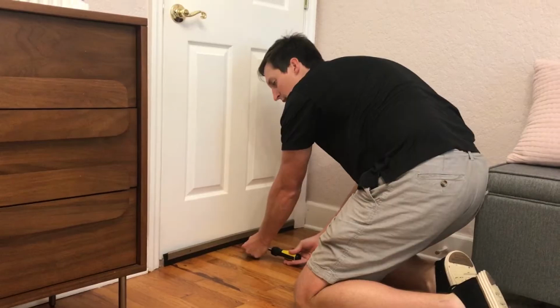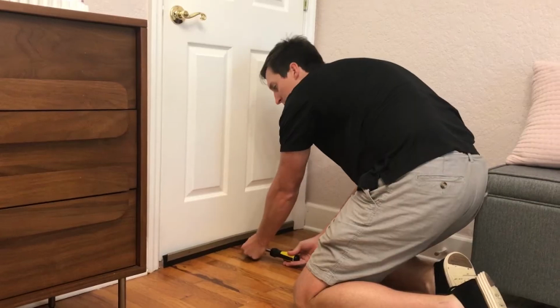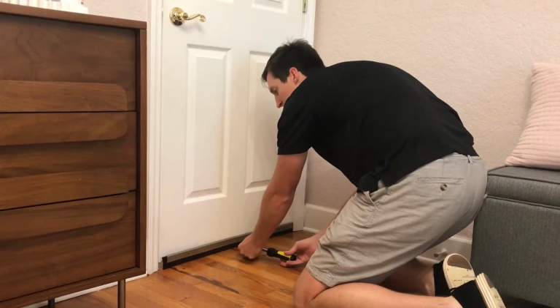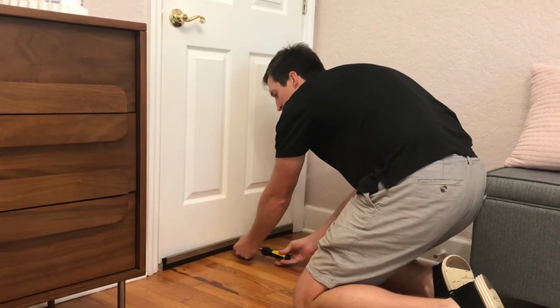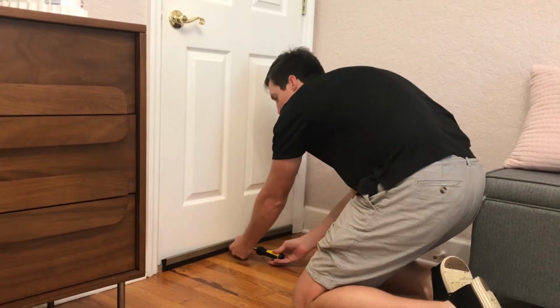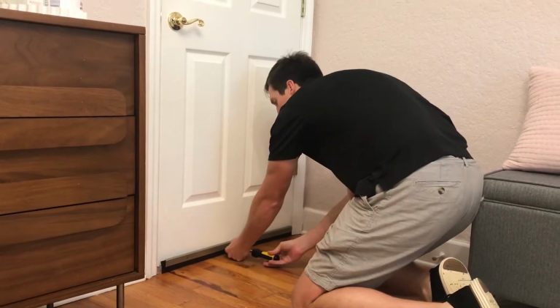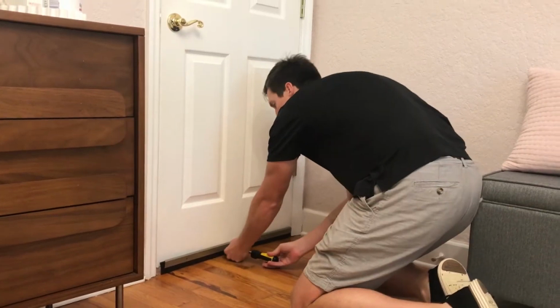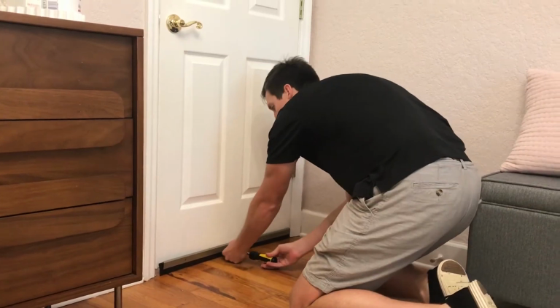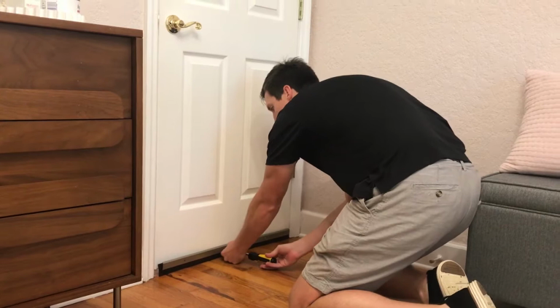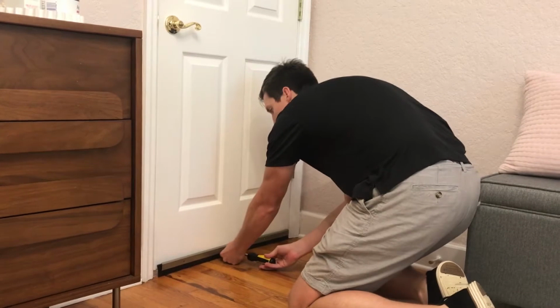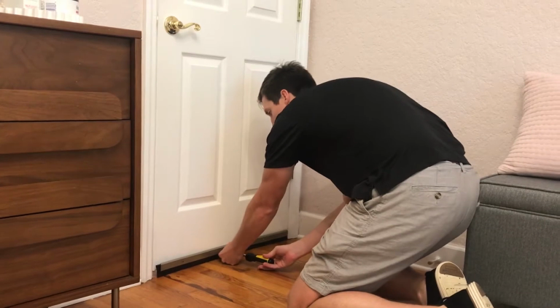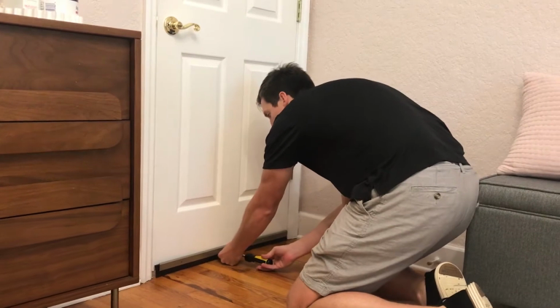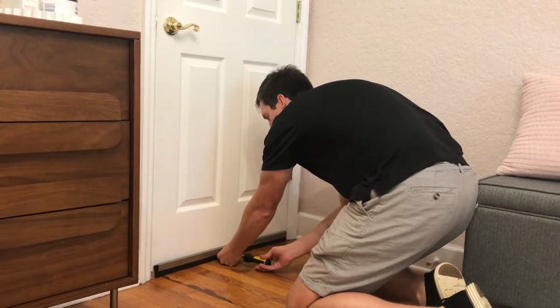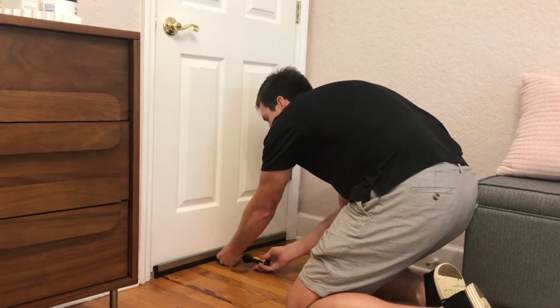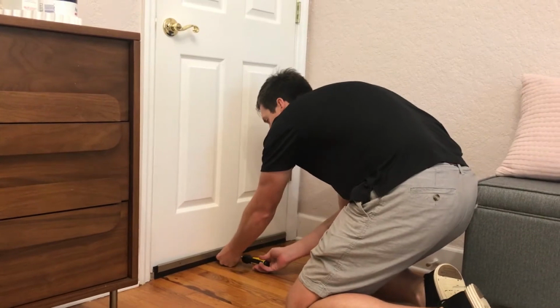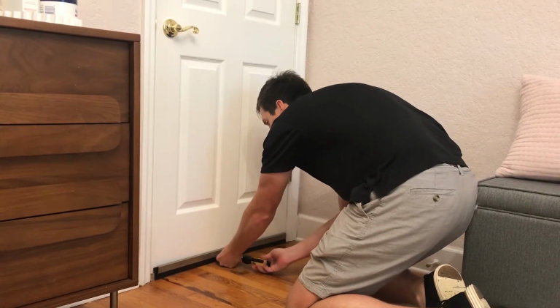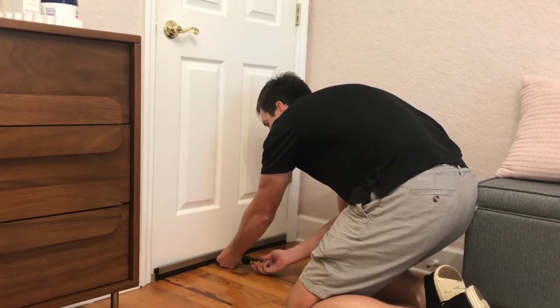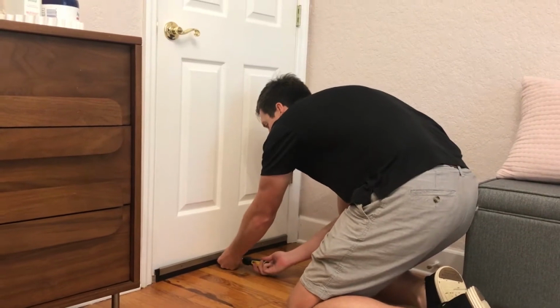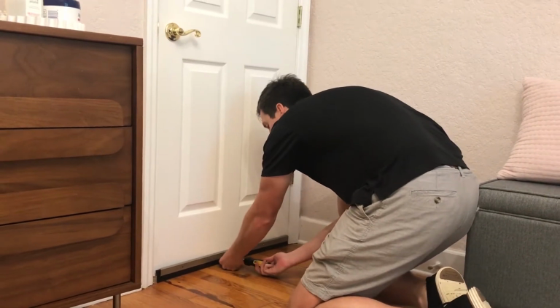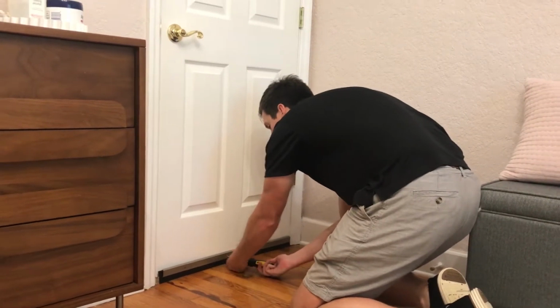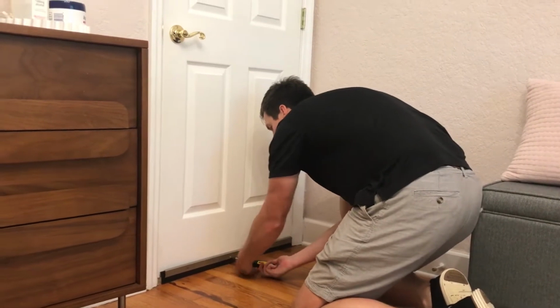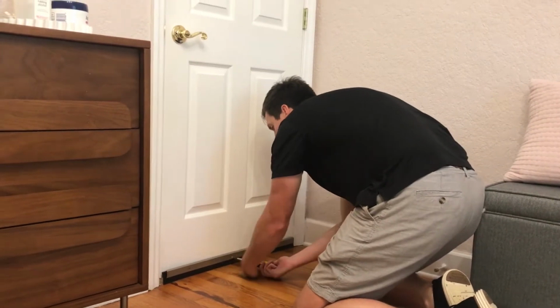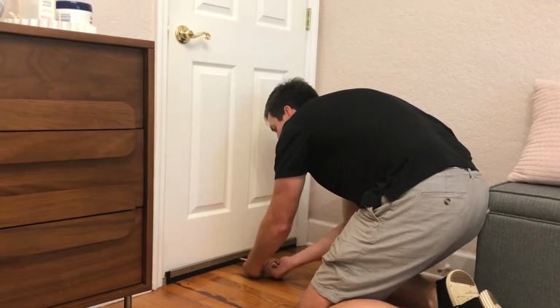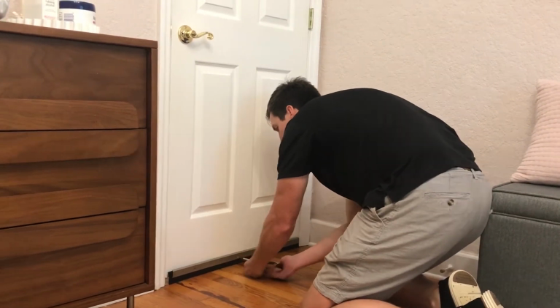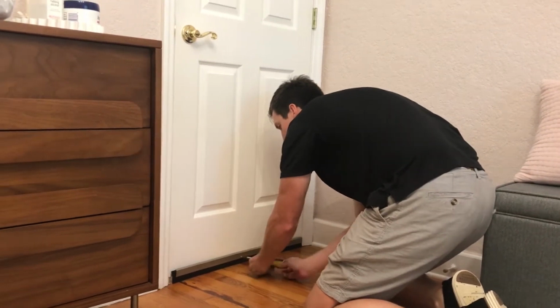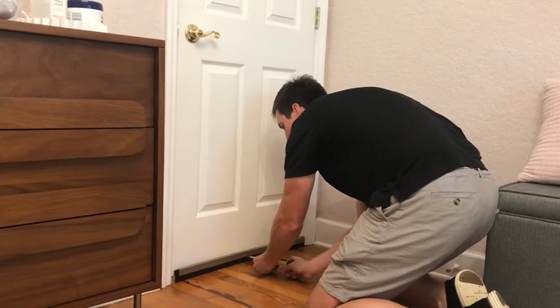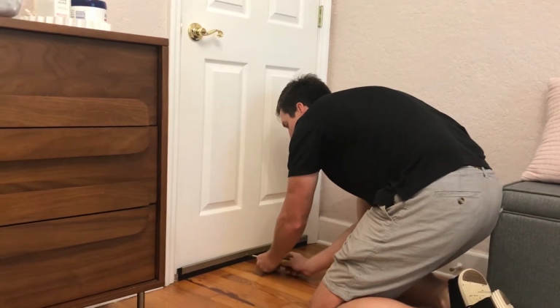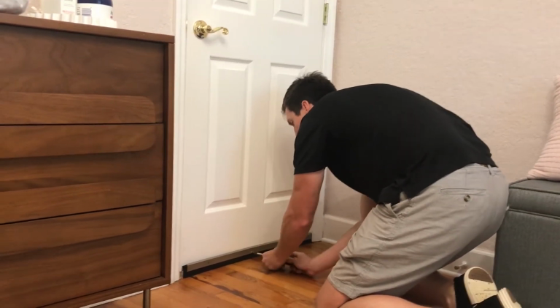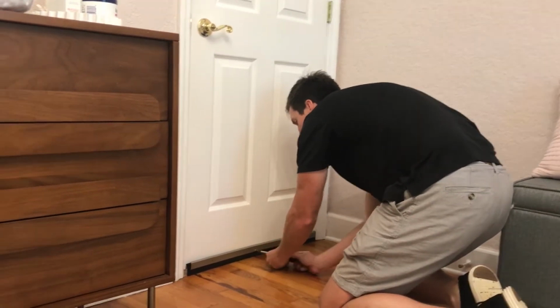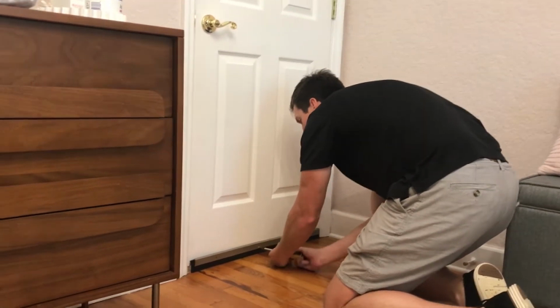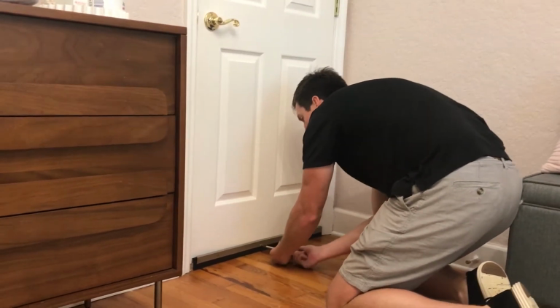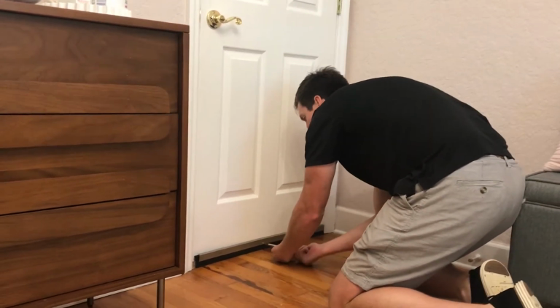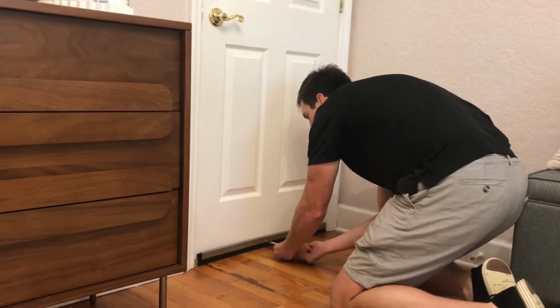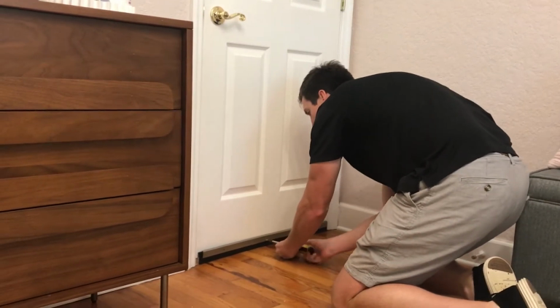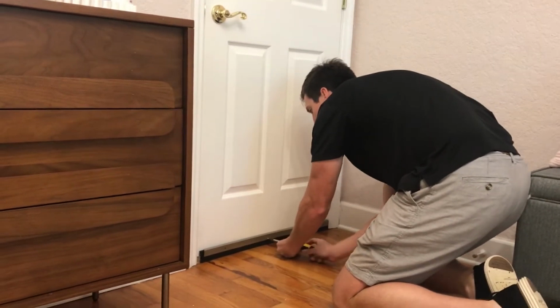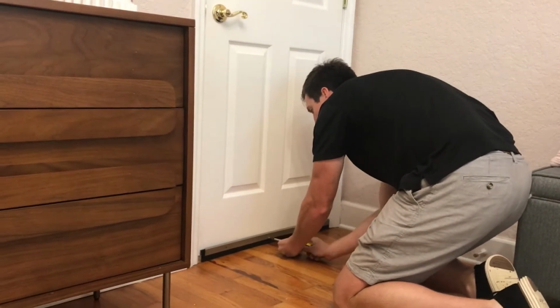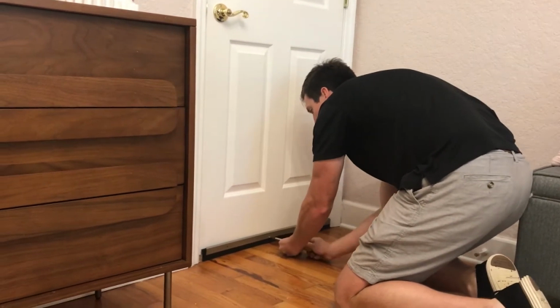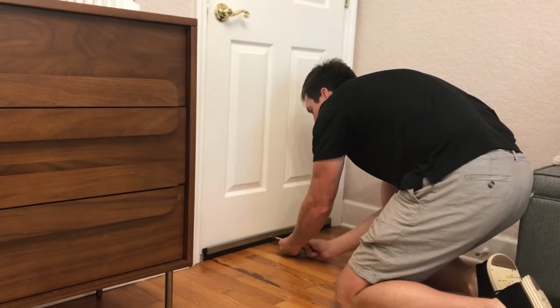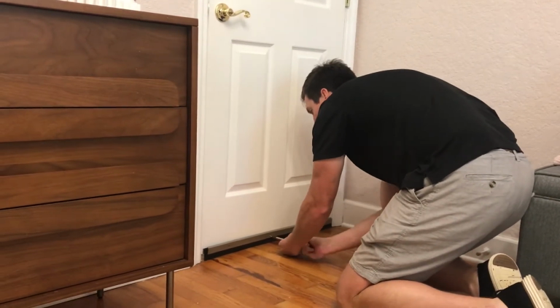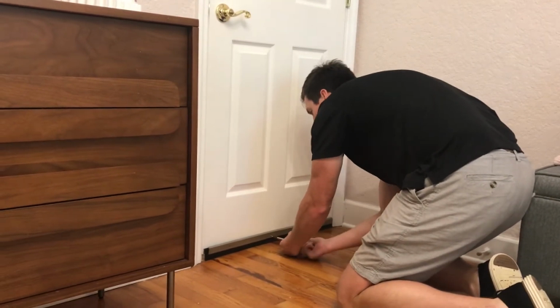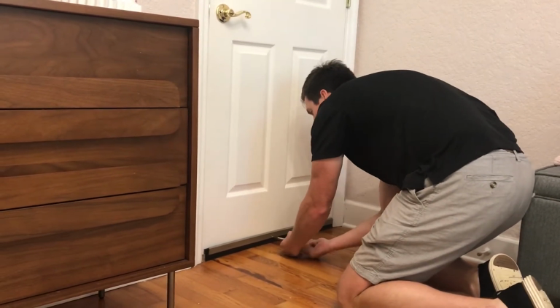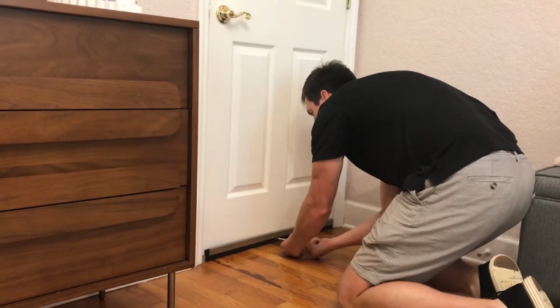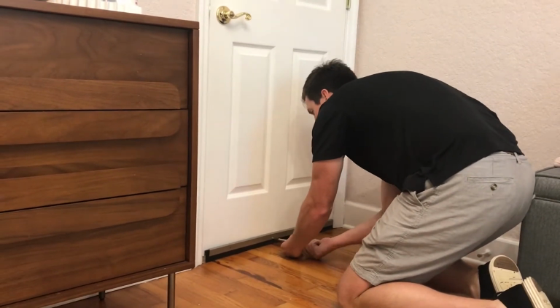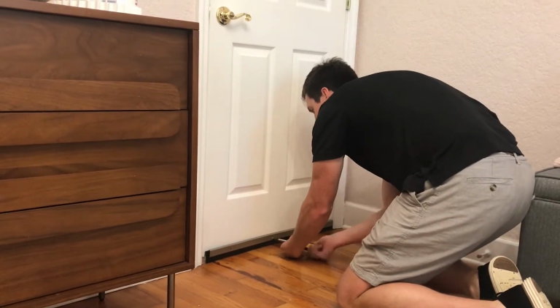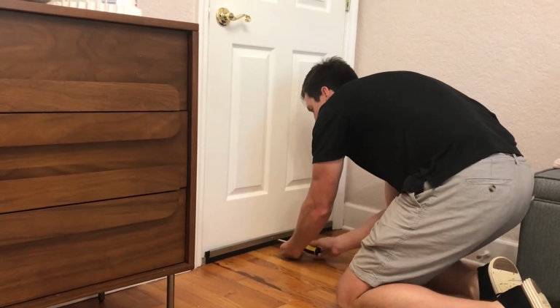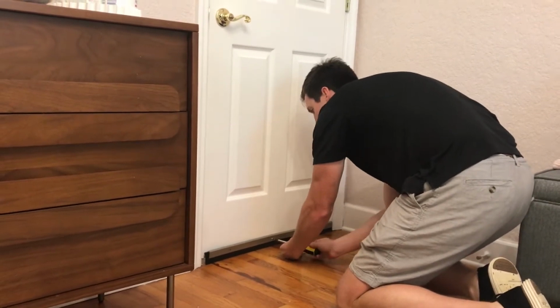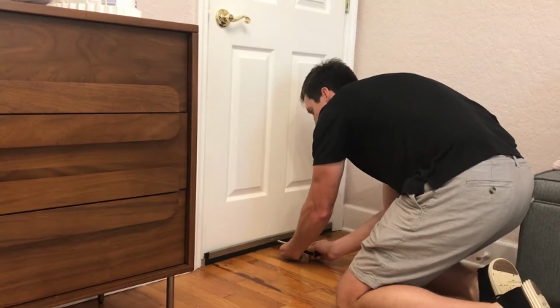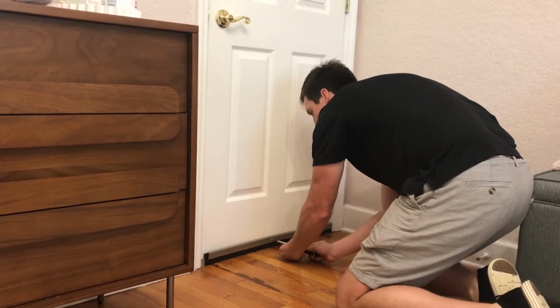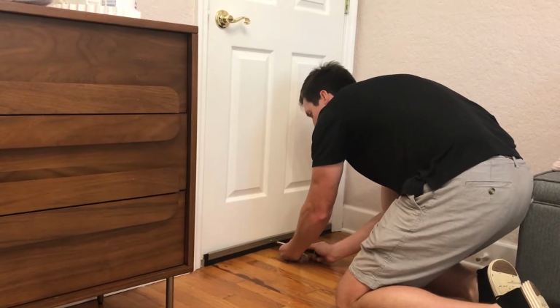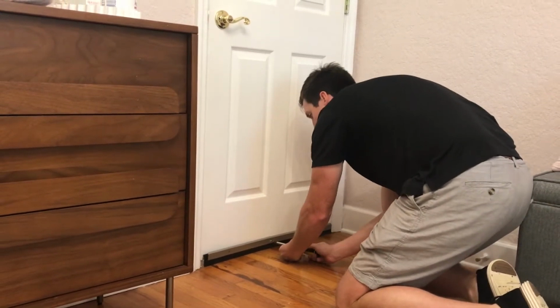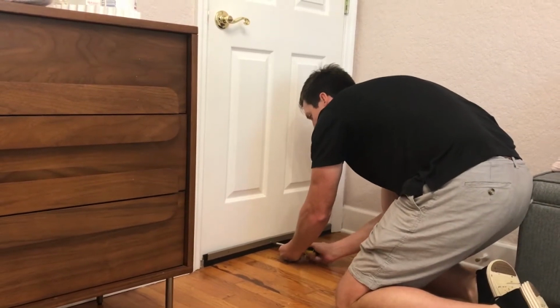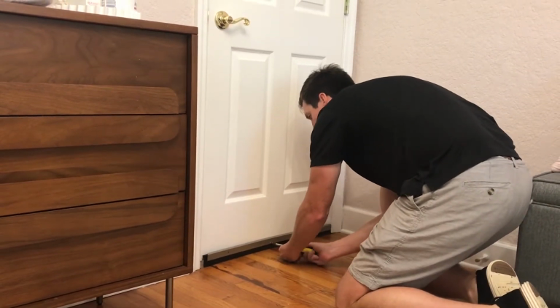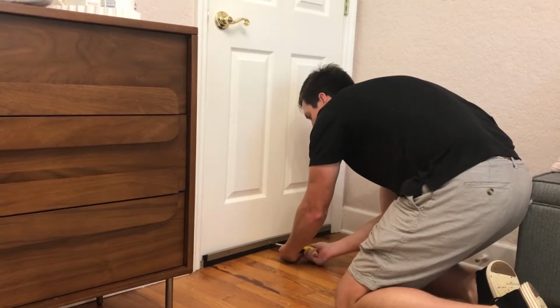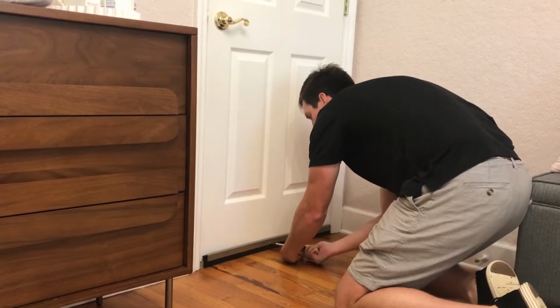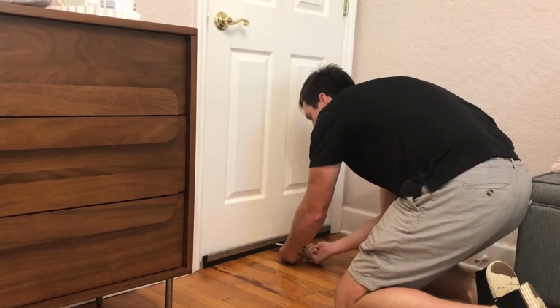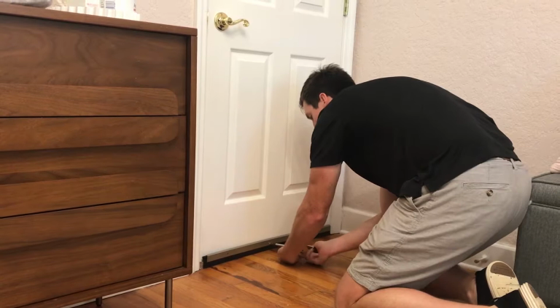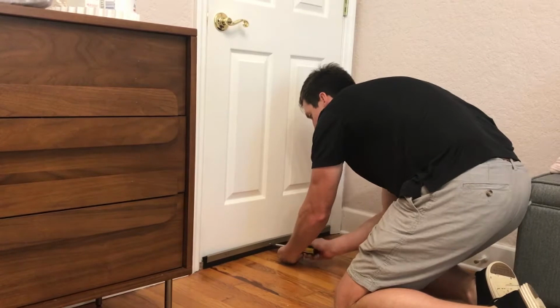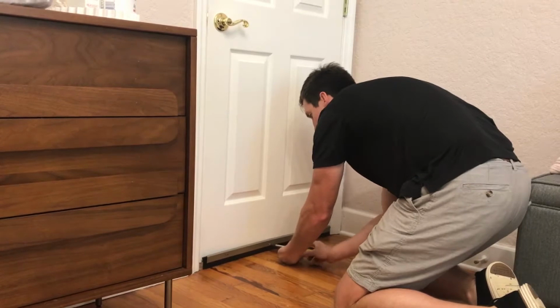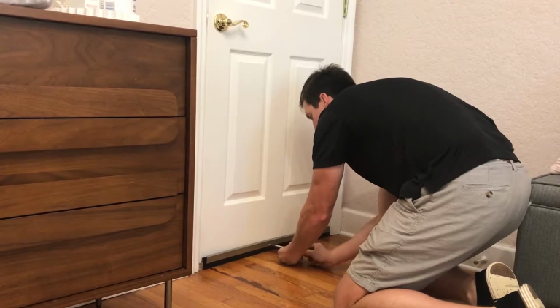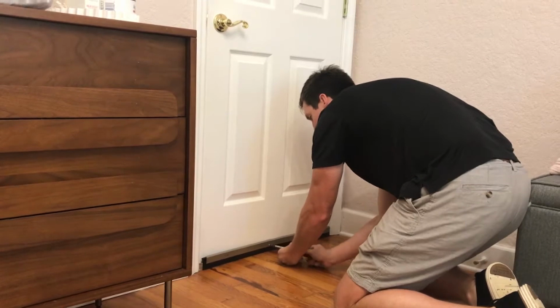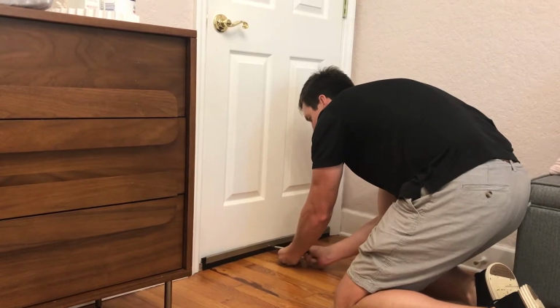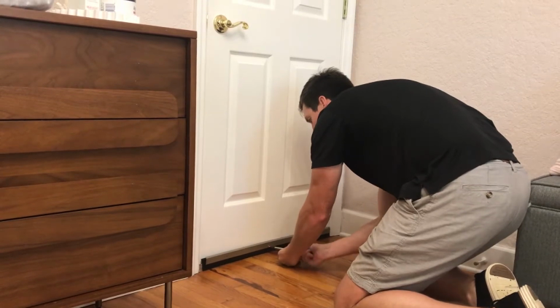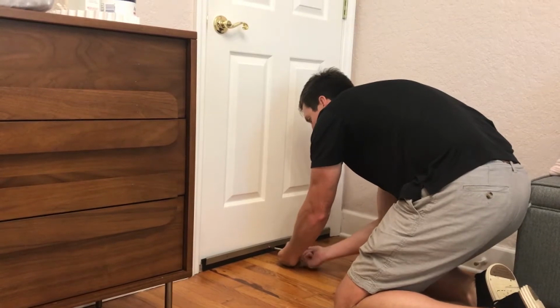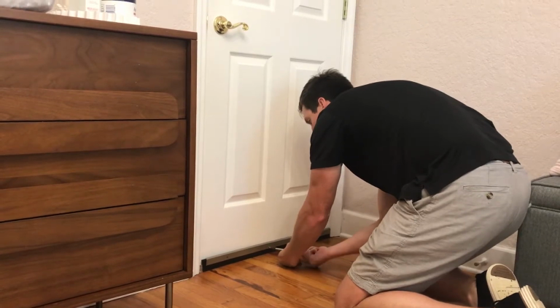Now, you simply fasten the door sweep to the bottom of the door with a drill or handheld screwdriver.